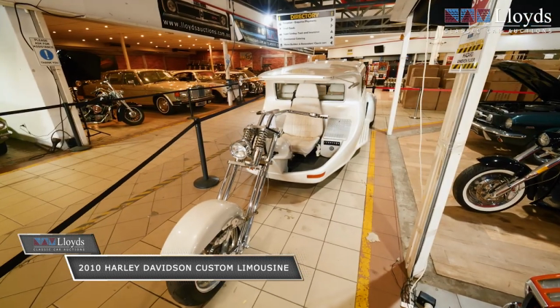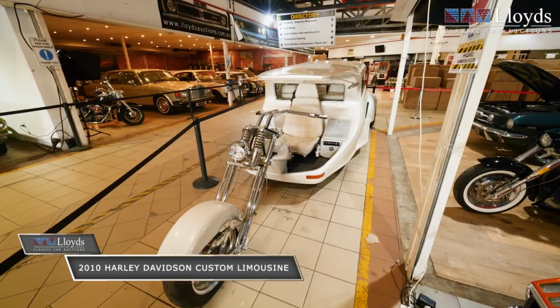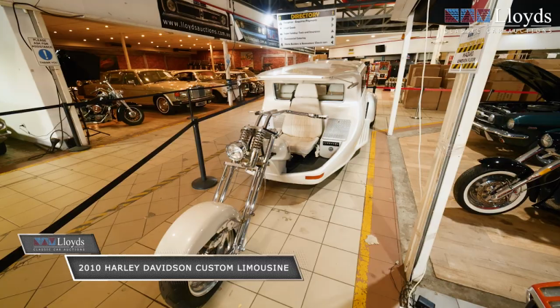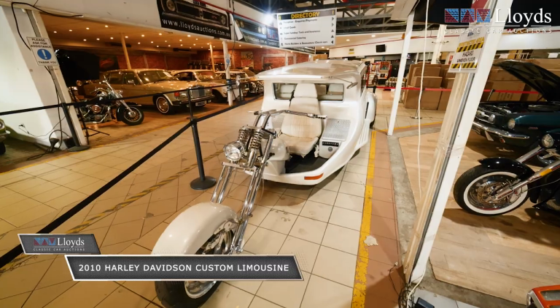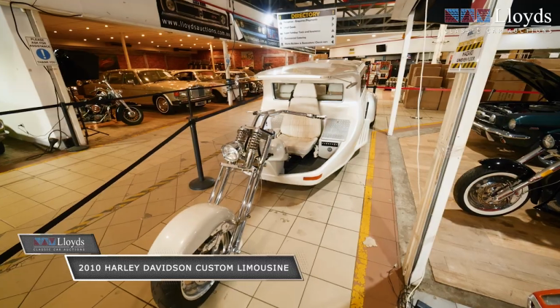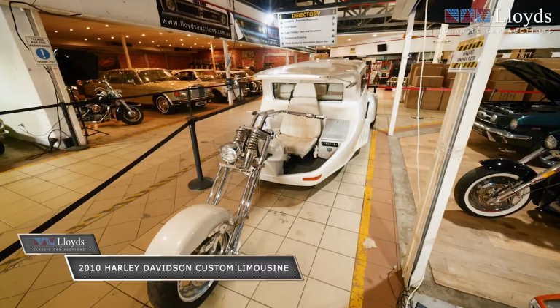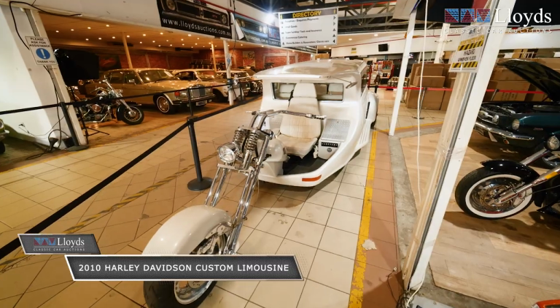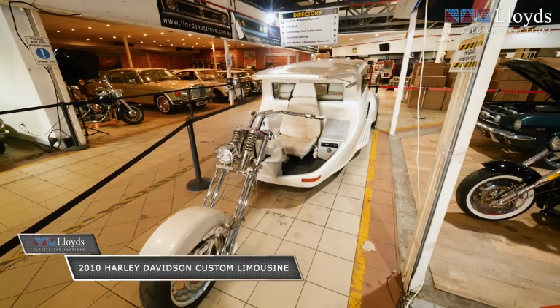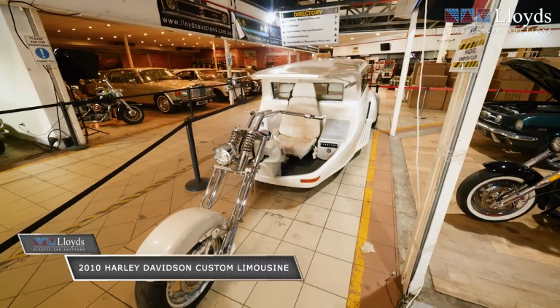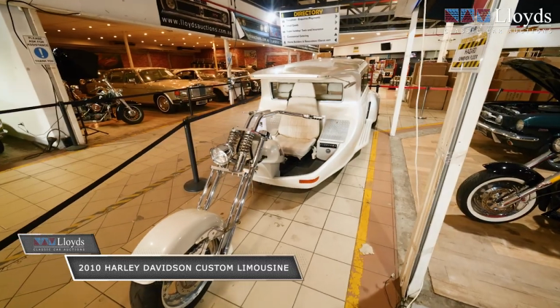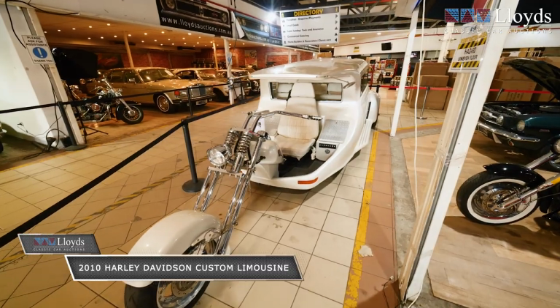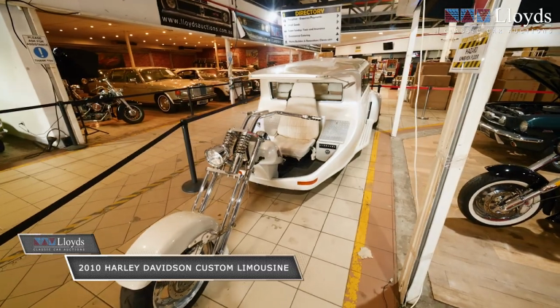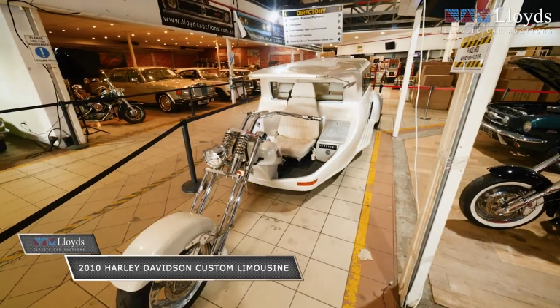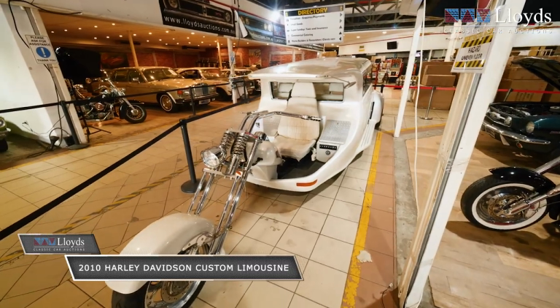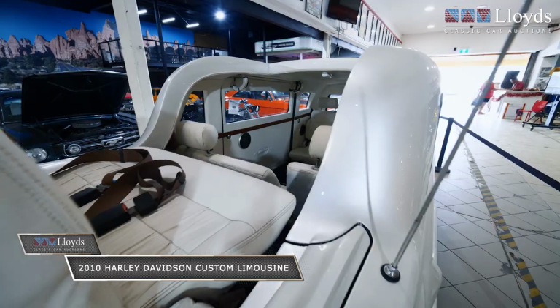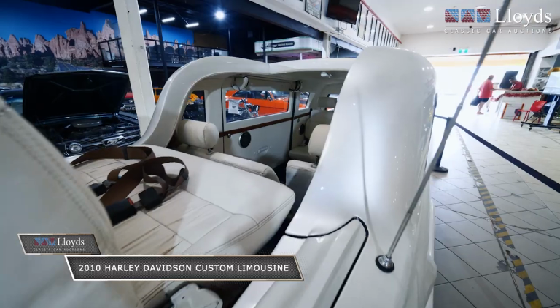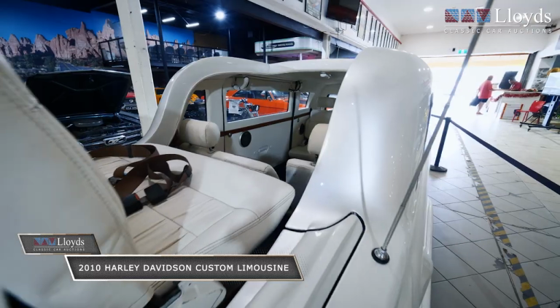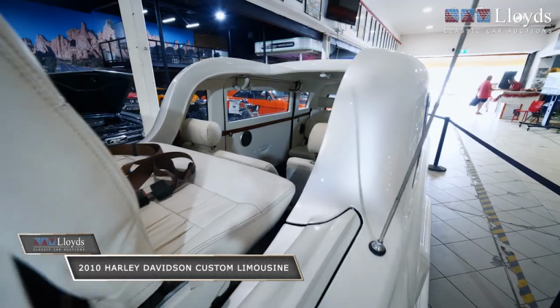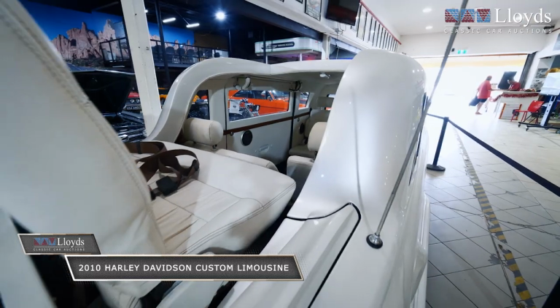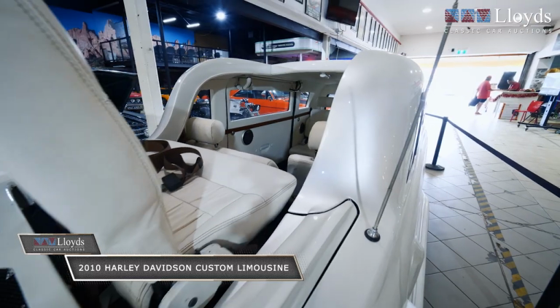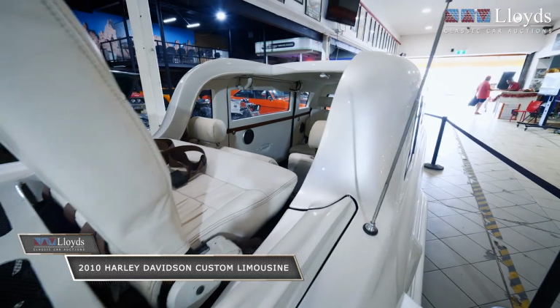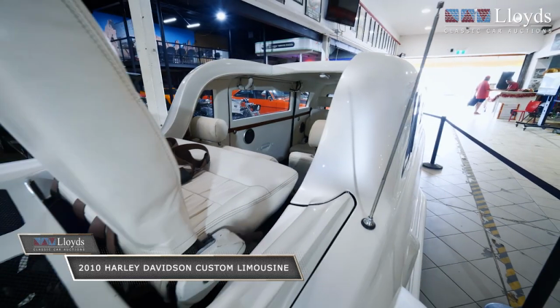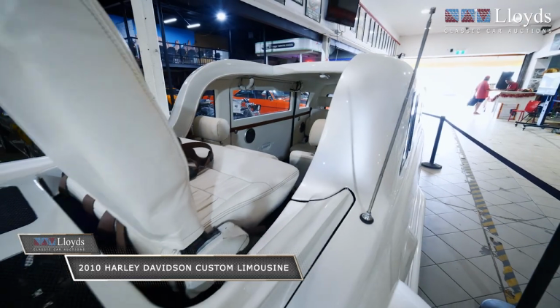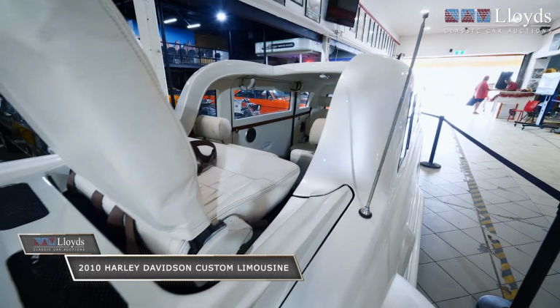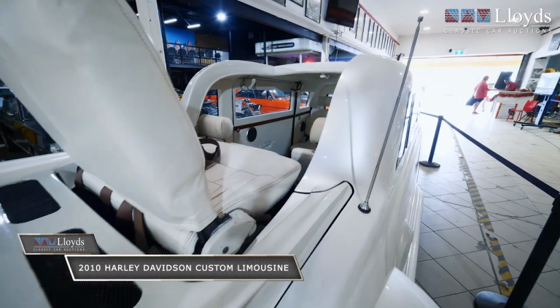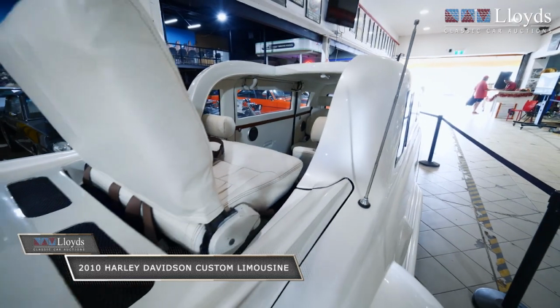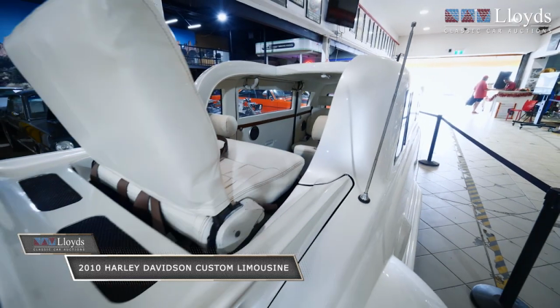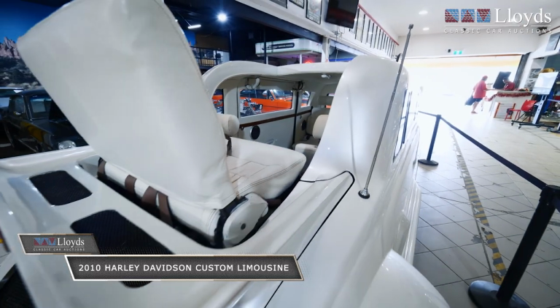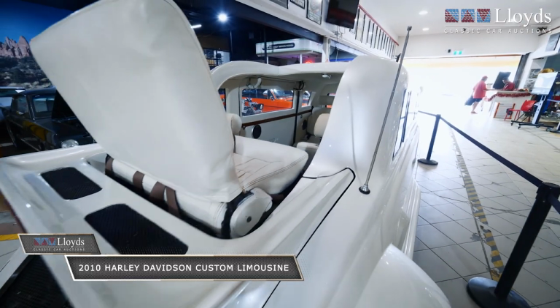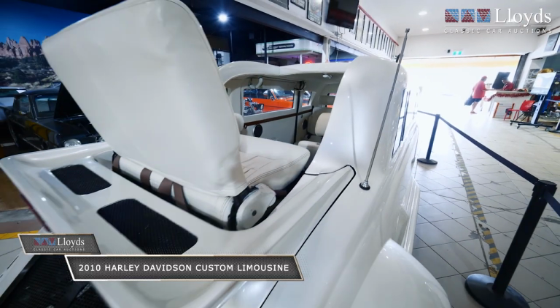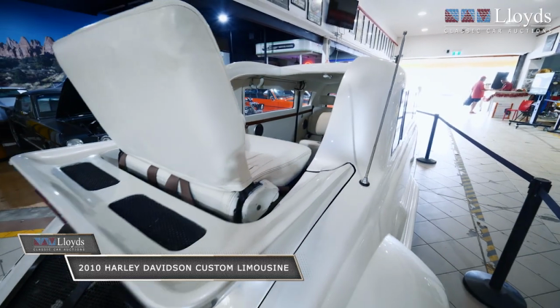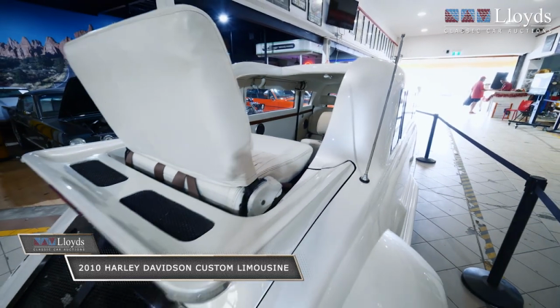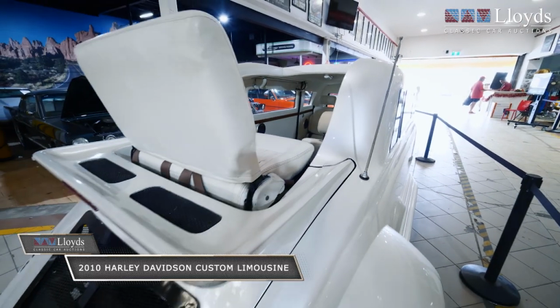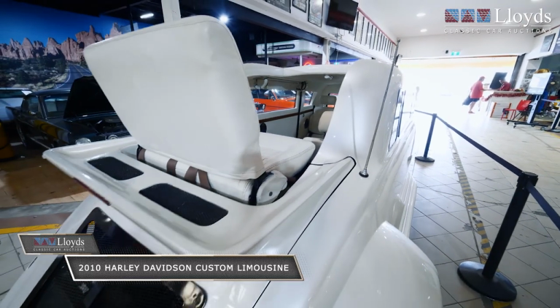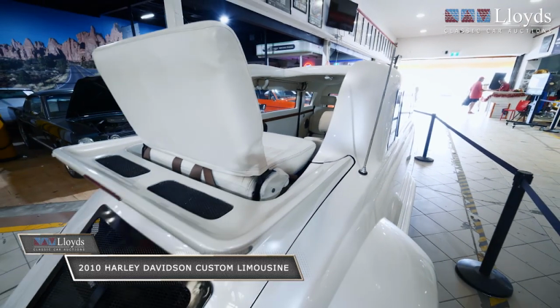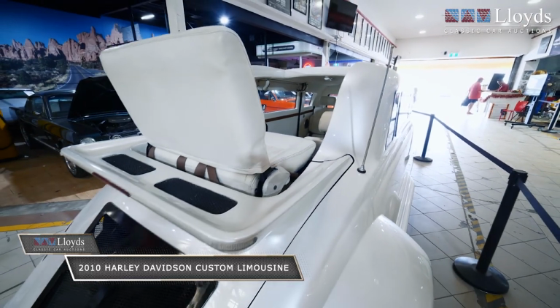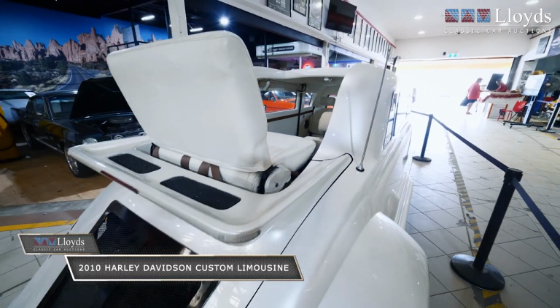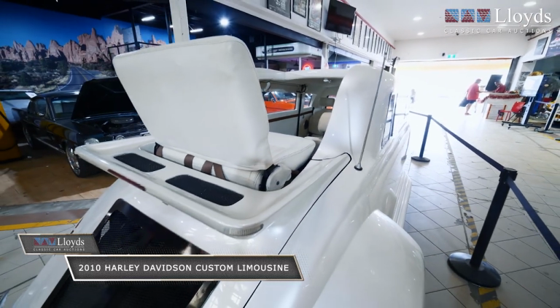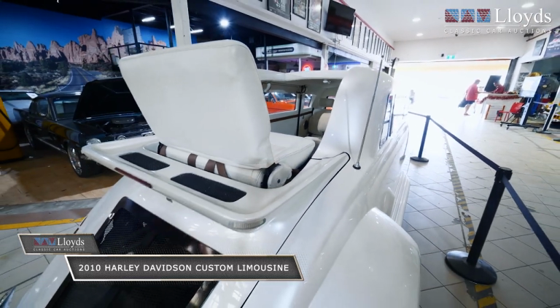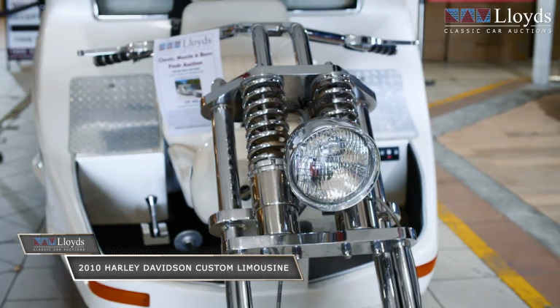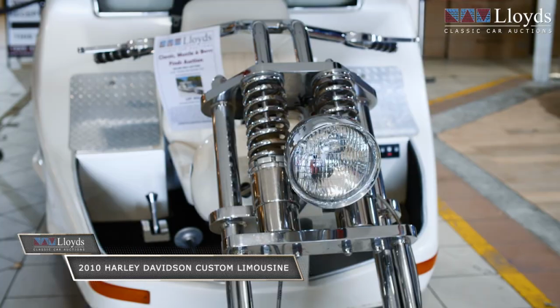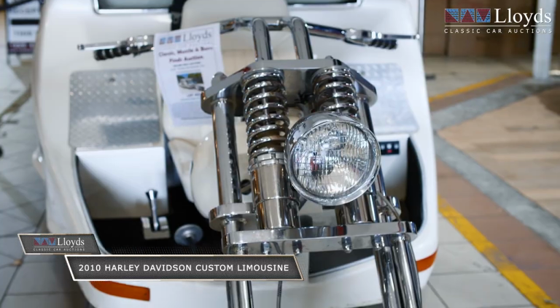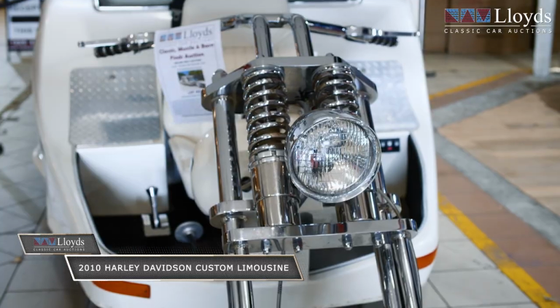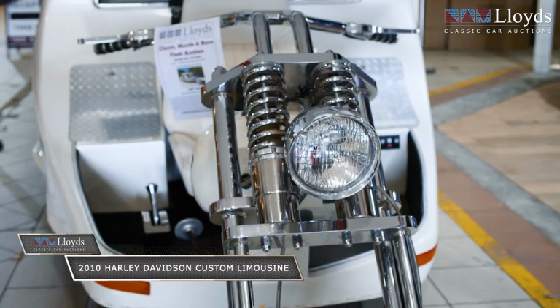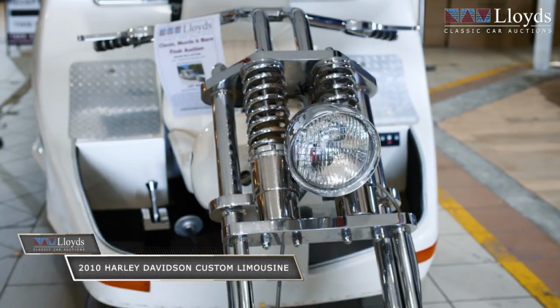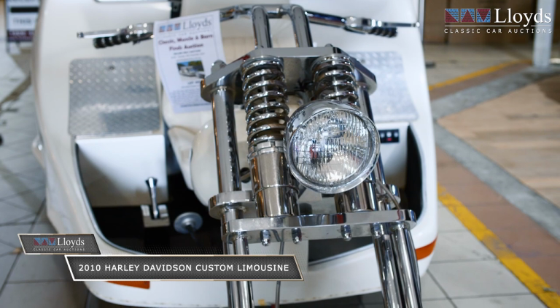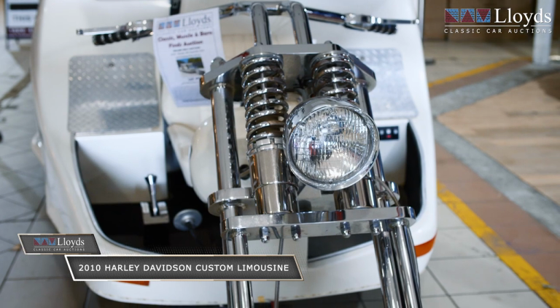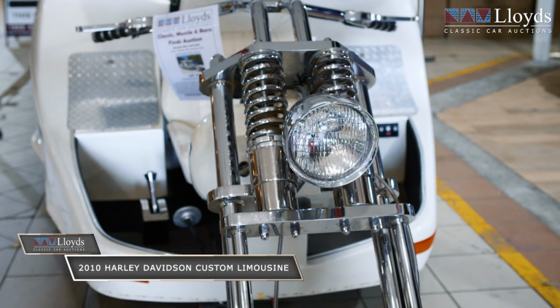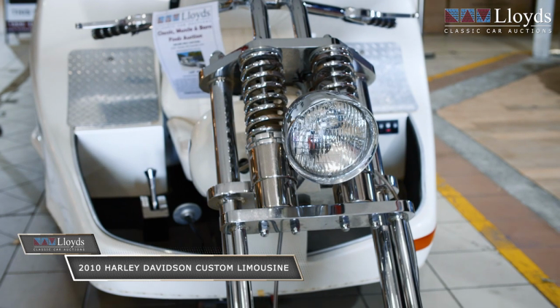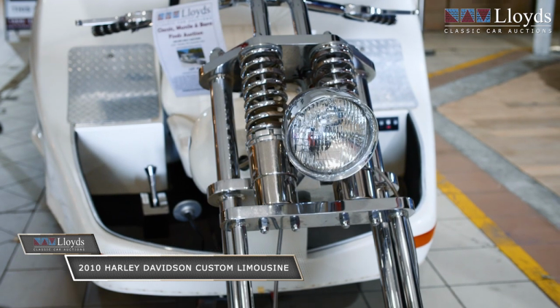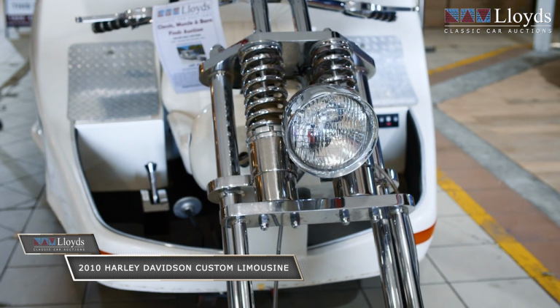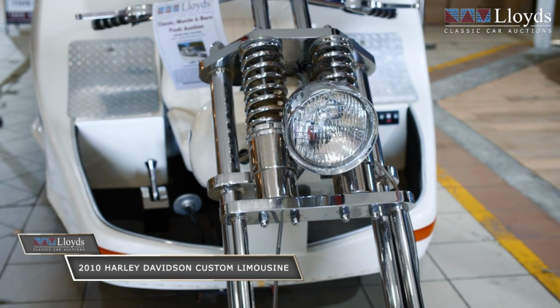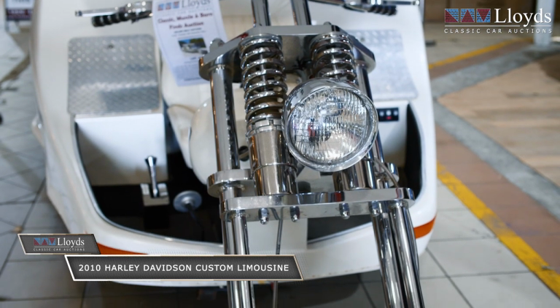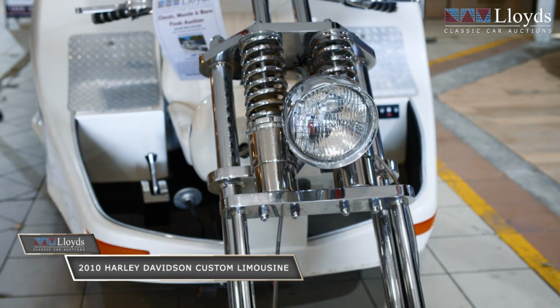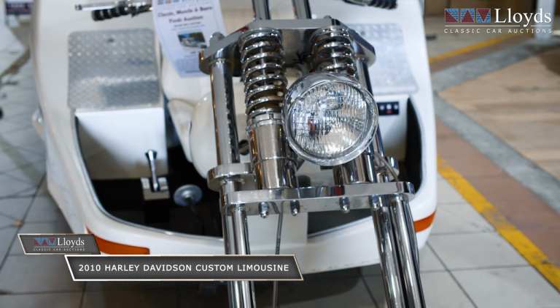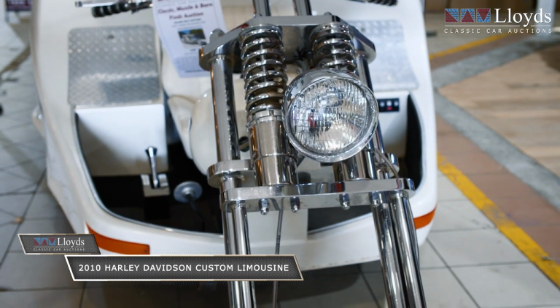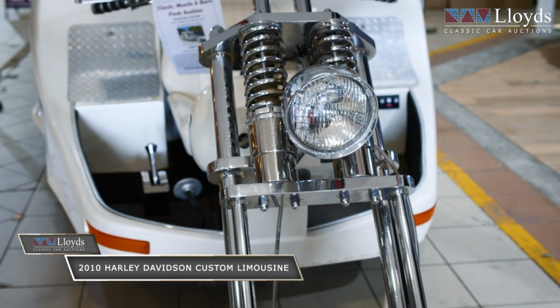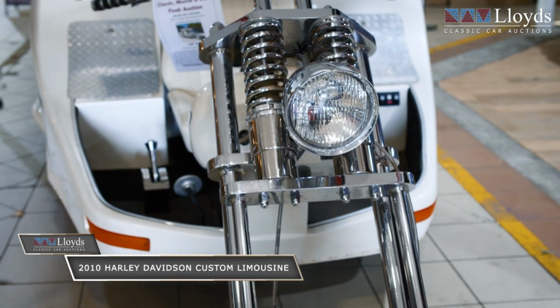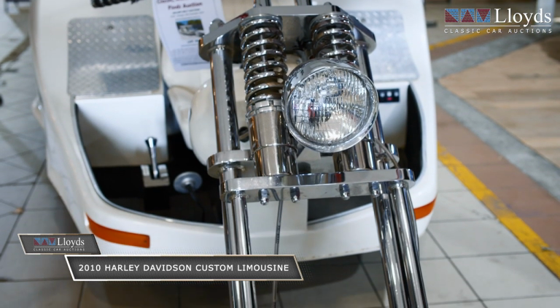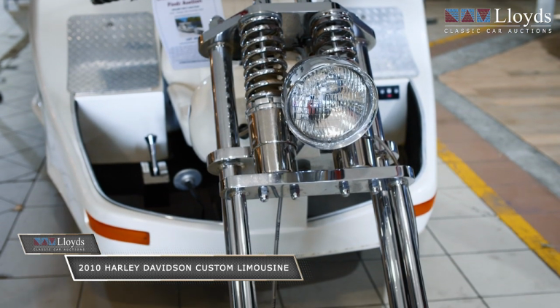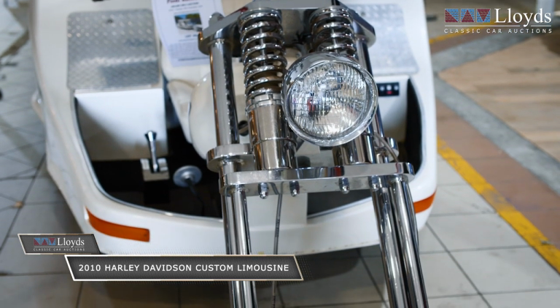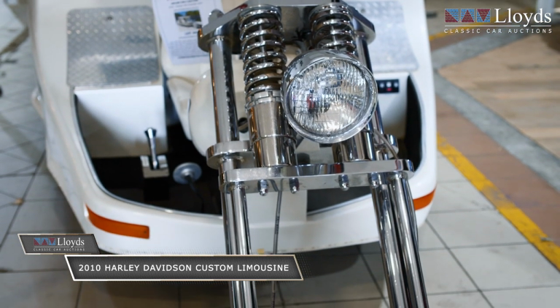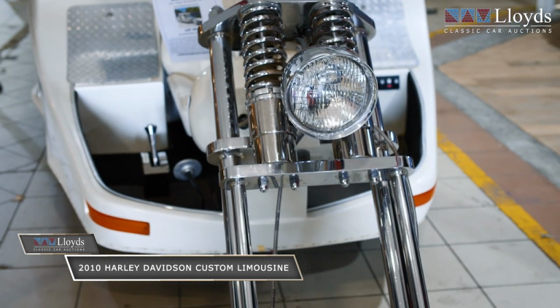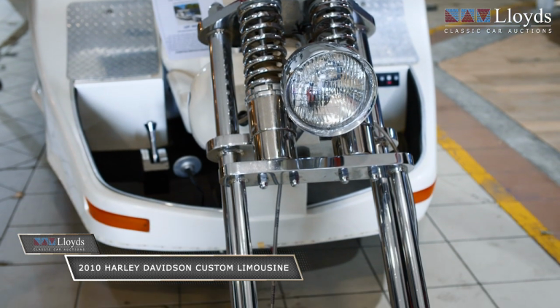It seats seven. You need a bike license and a limousine license to ride it. I don't have either of those, but I'm lucky enough to be sitting in it today showing you lovely folks.